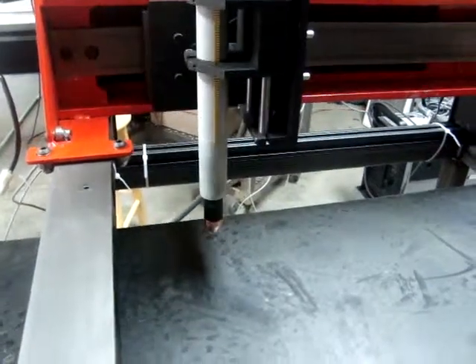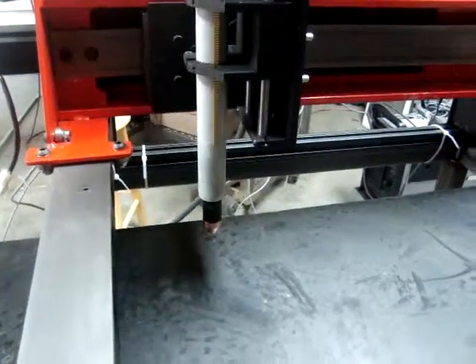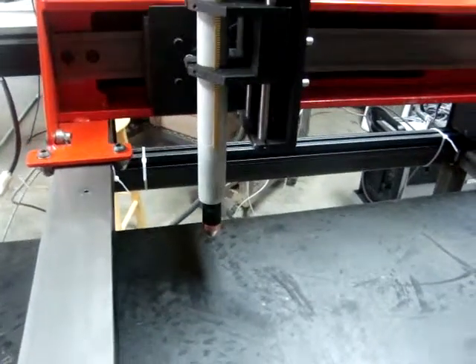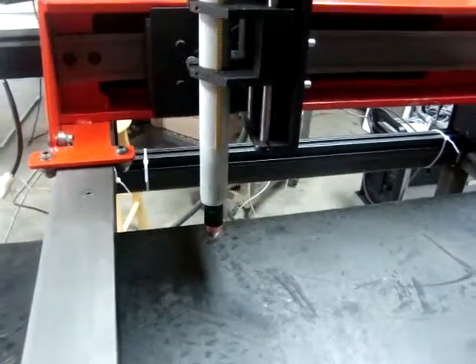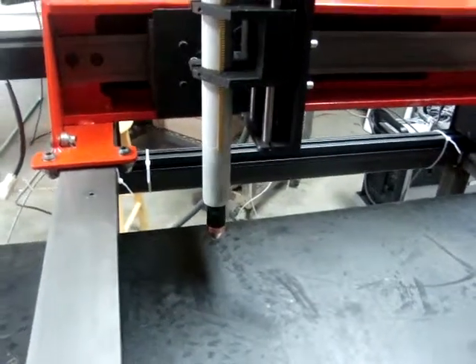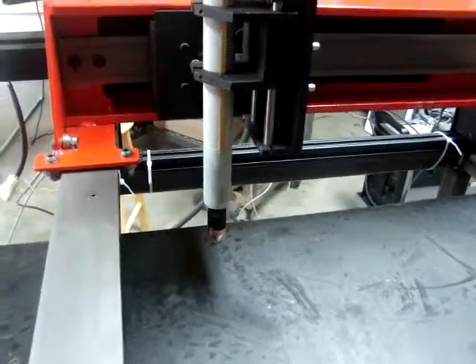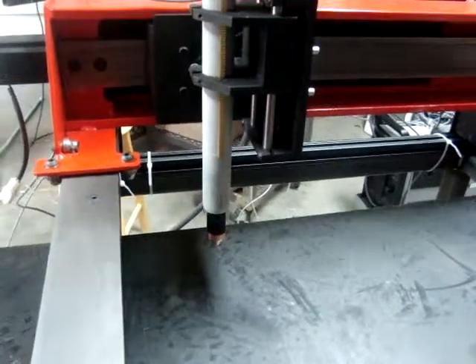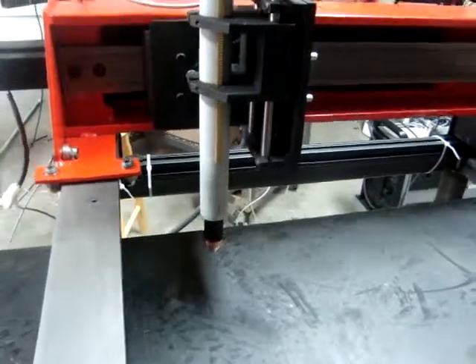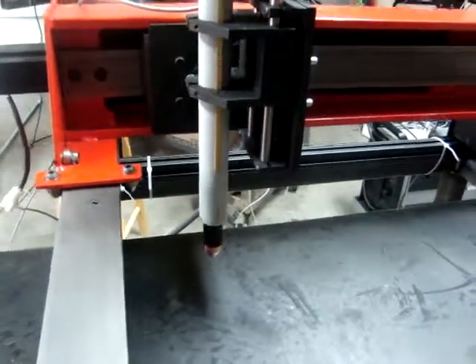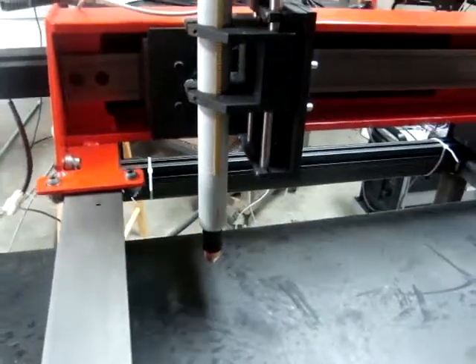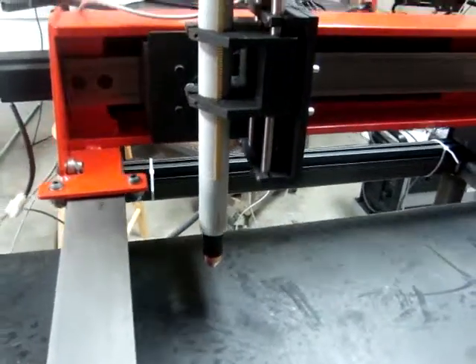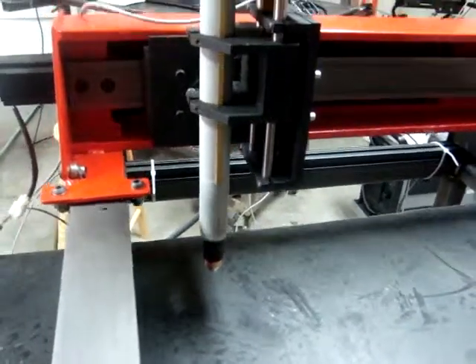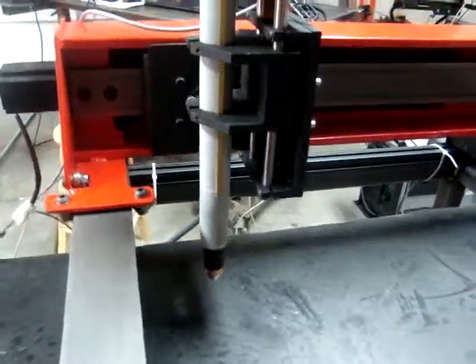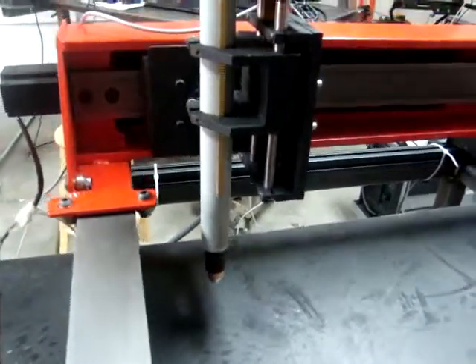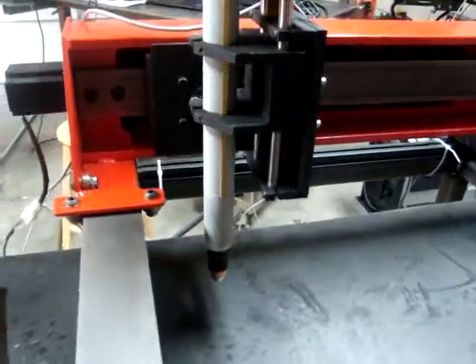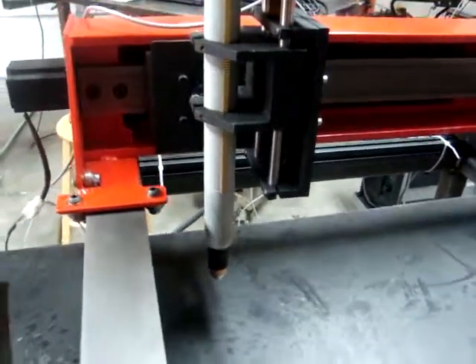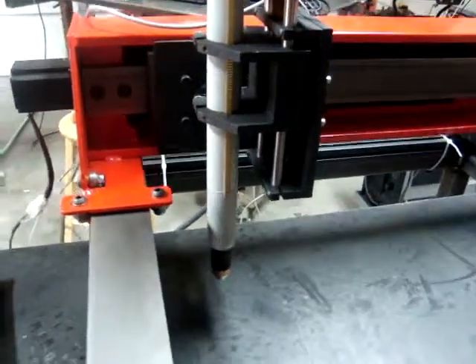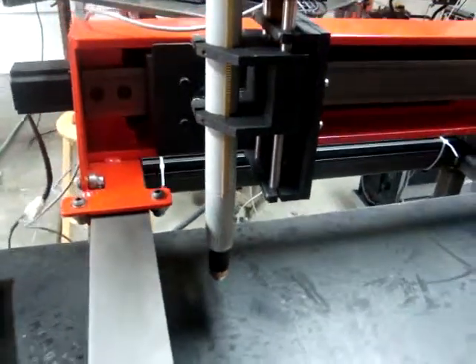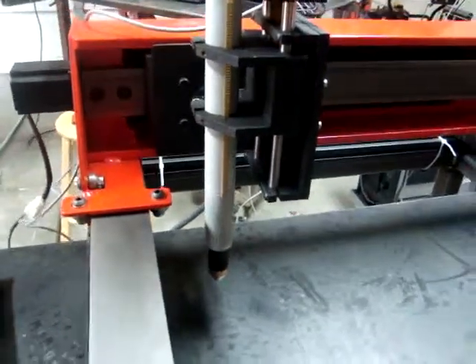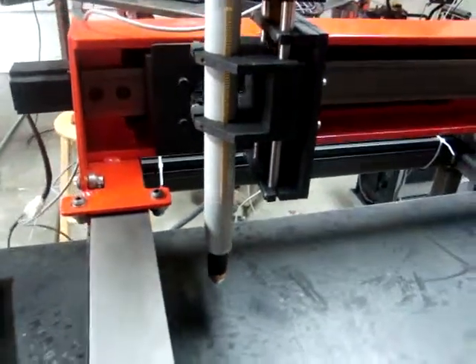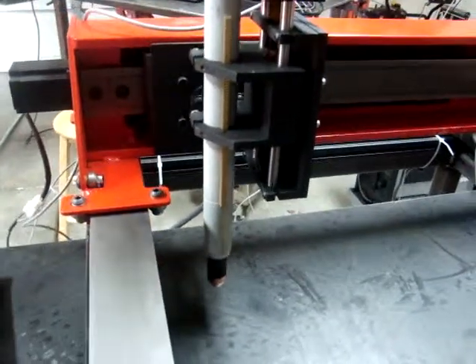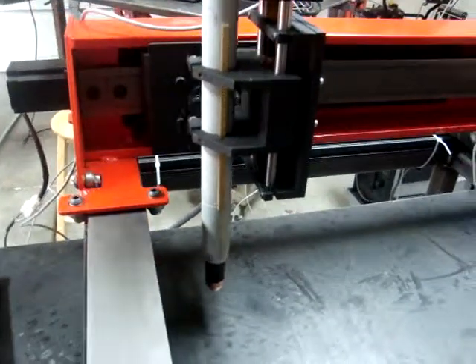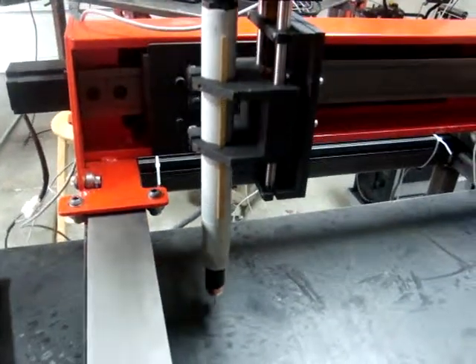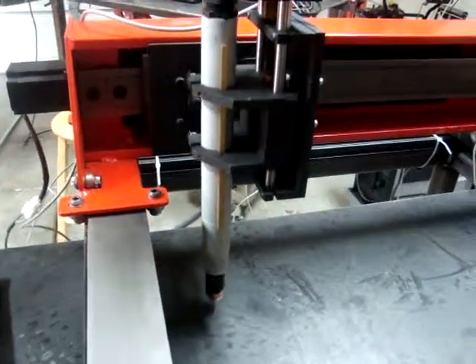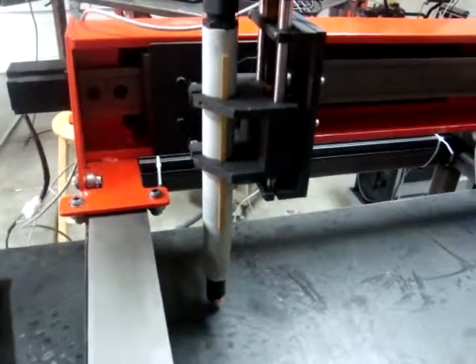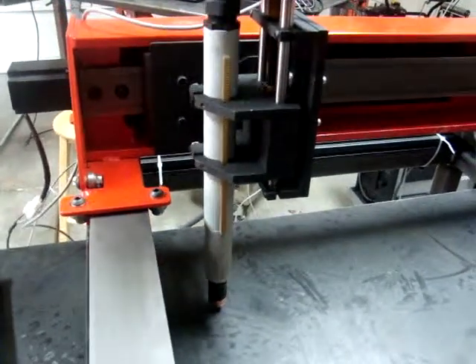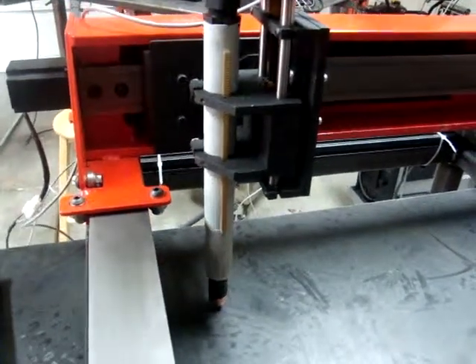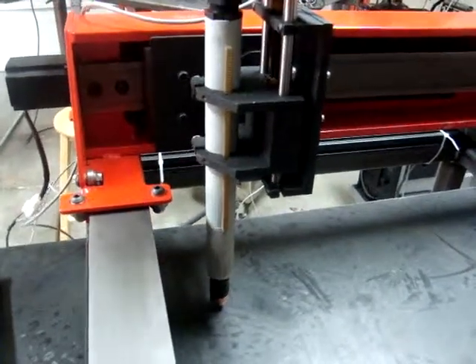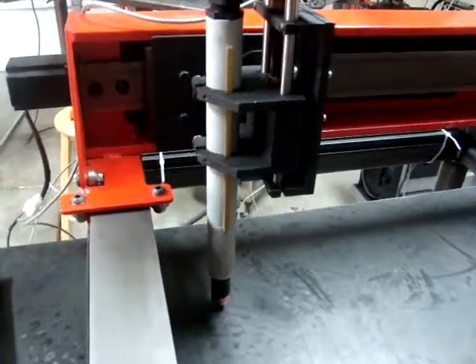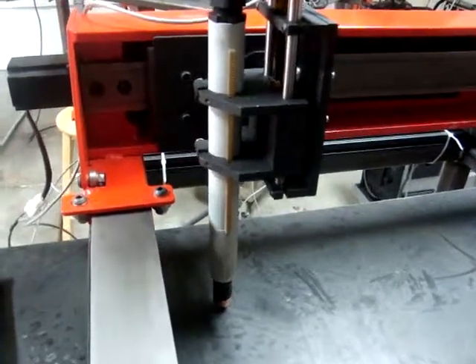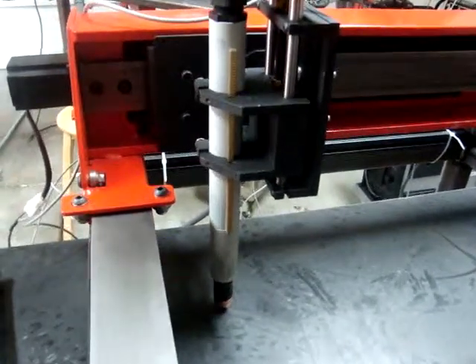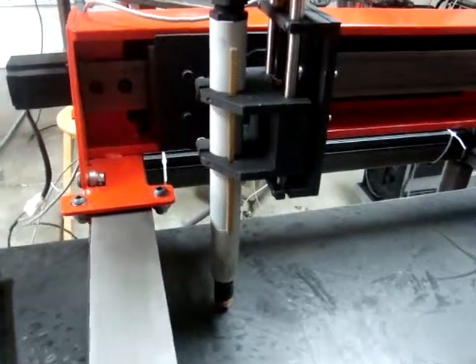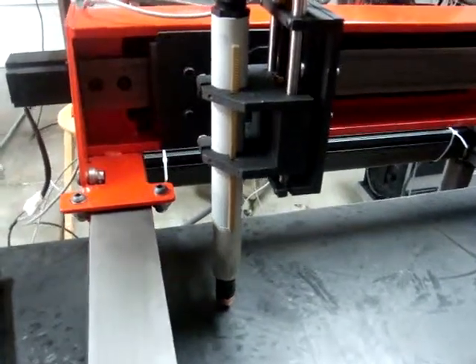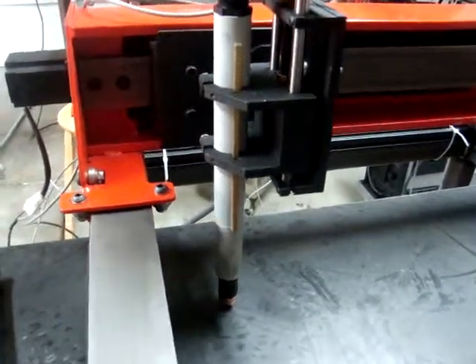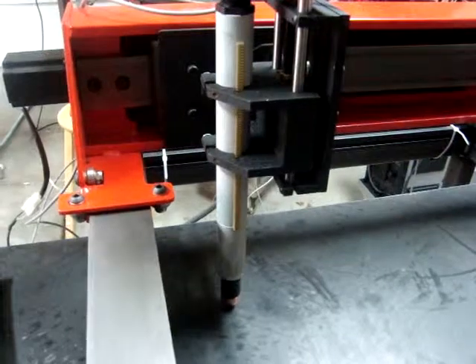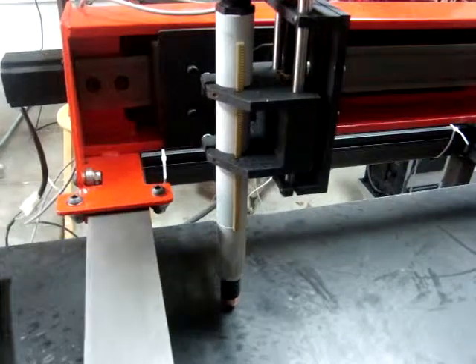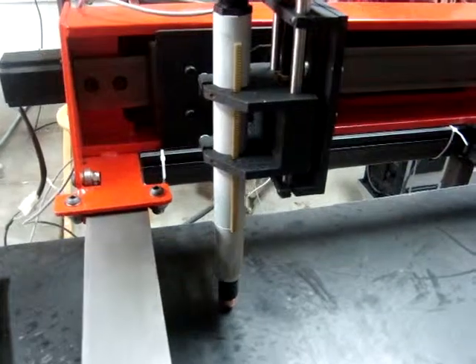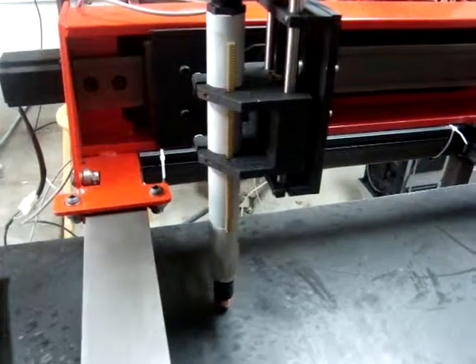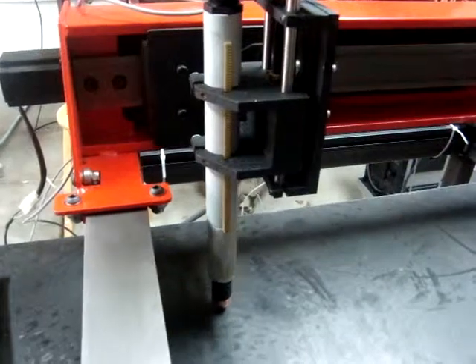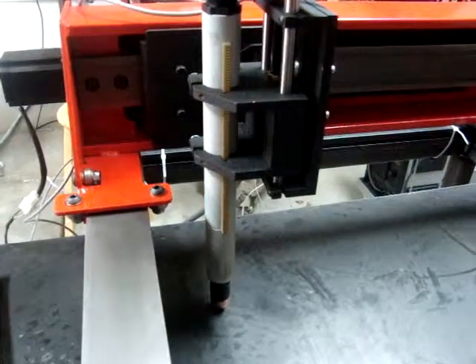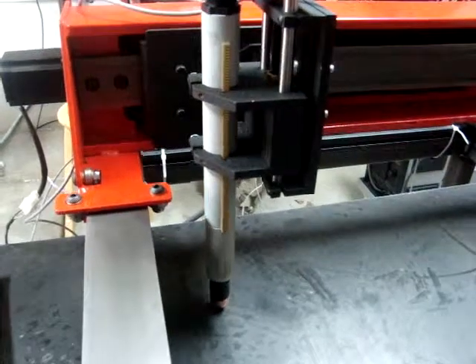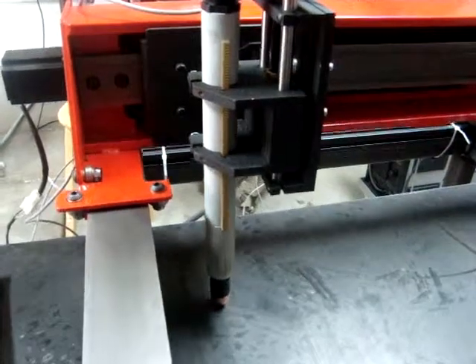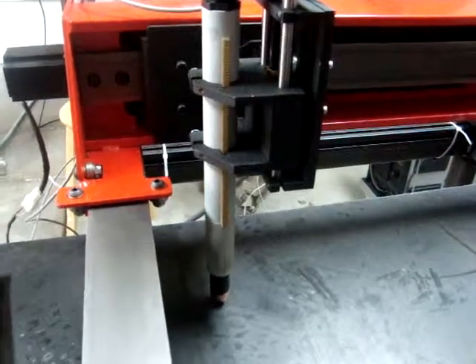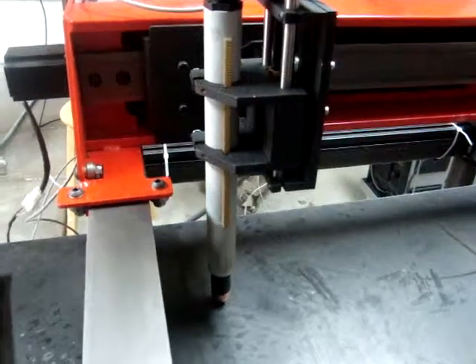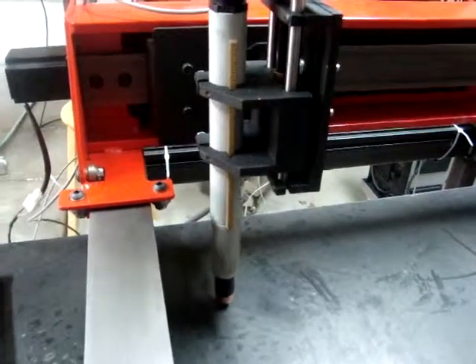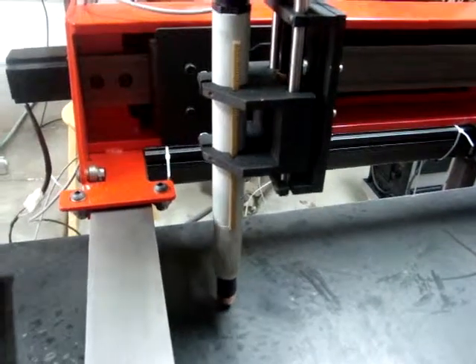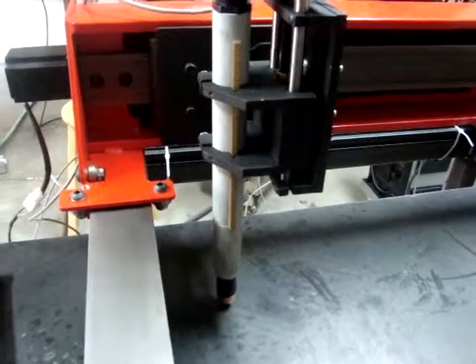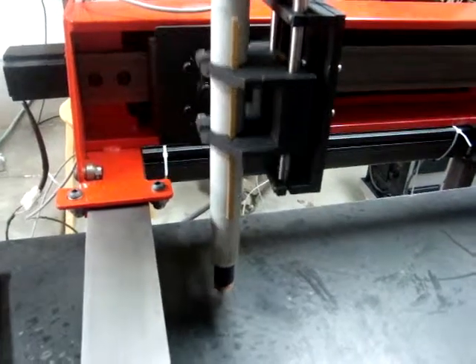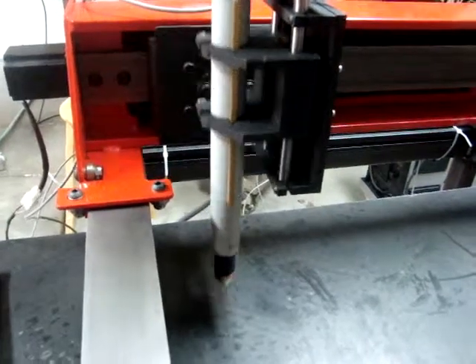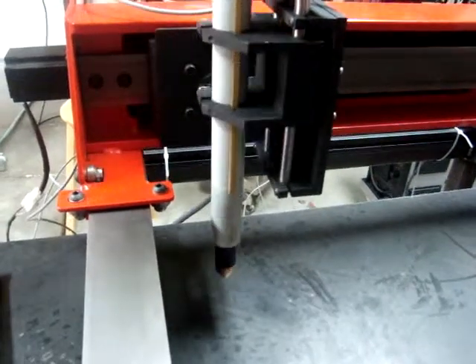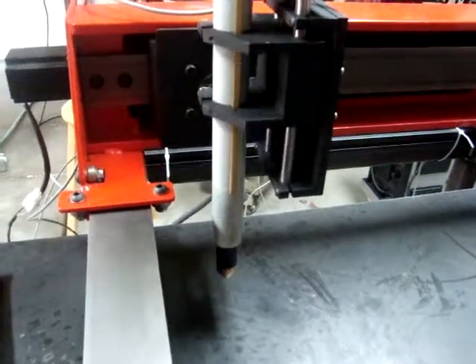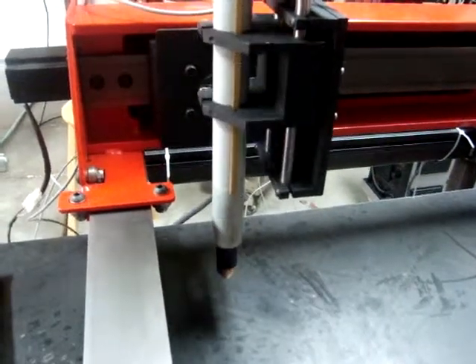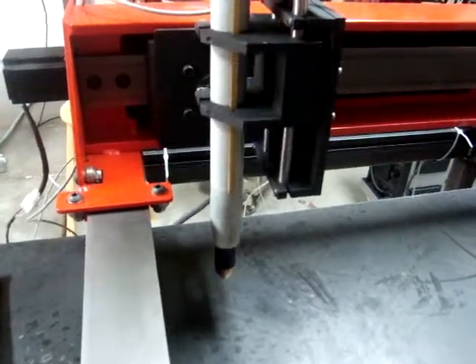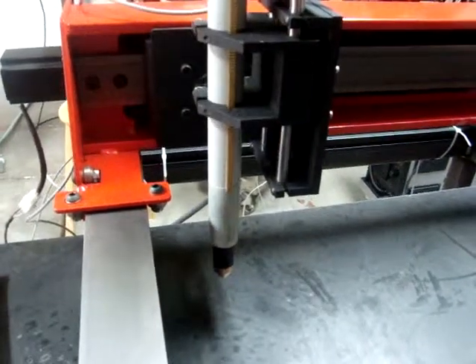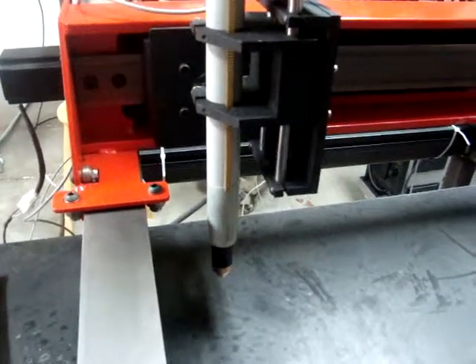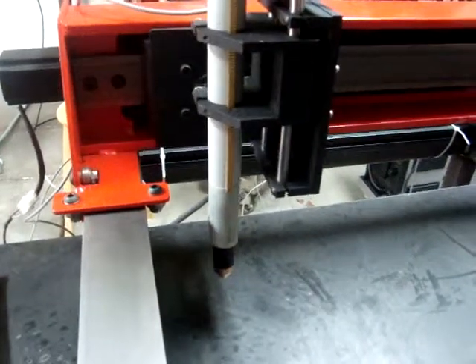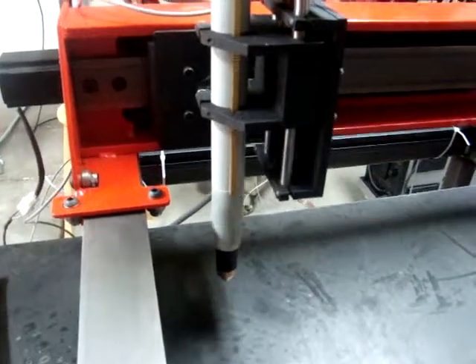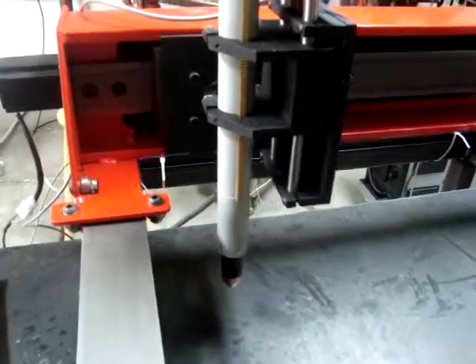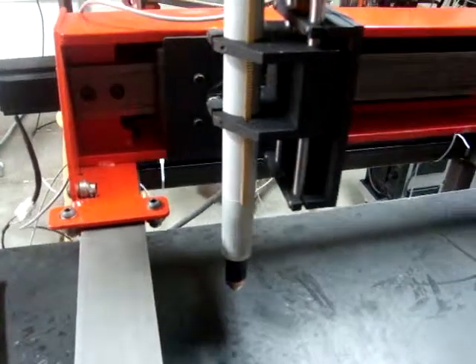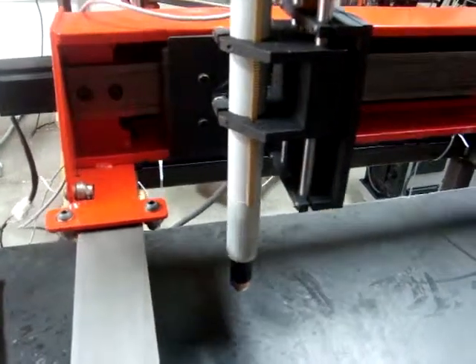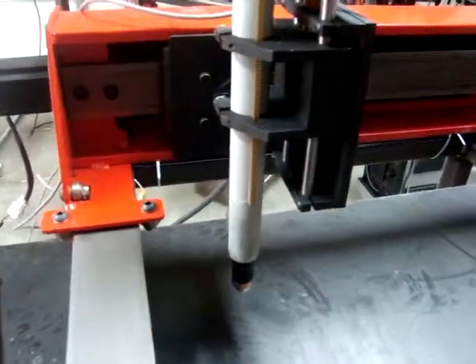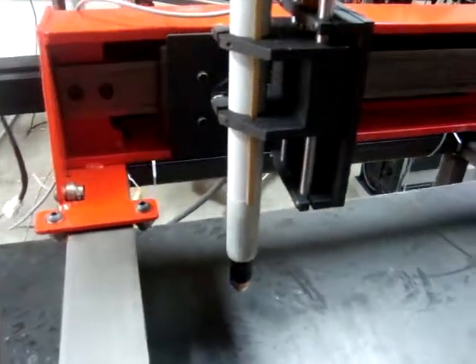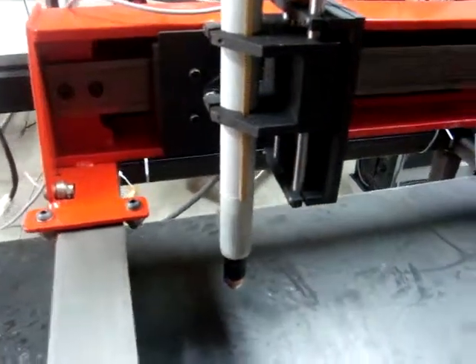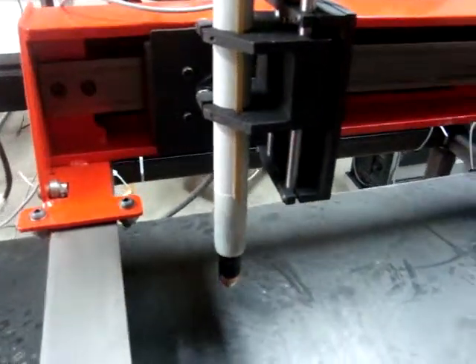For those of you that are actually attentive, I do have my tool path wrong. Everything's backwards, but it's just a dry run.